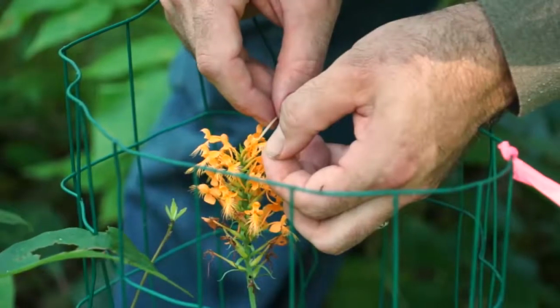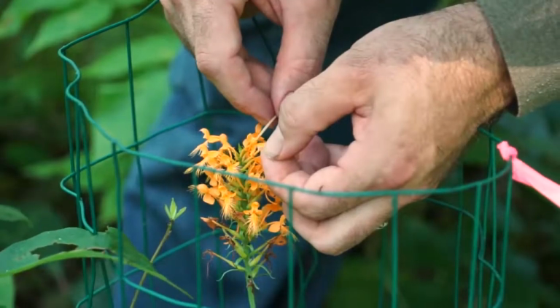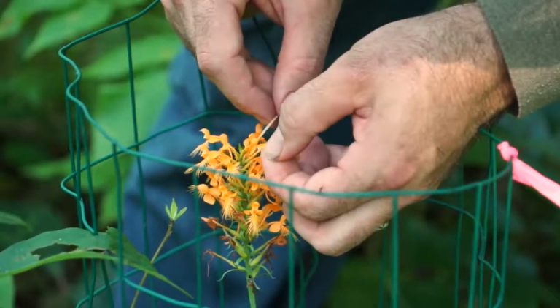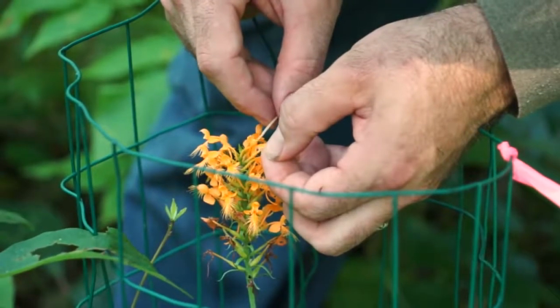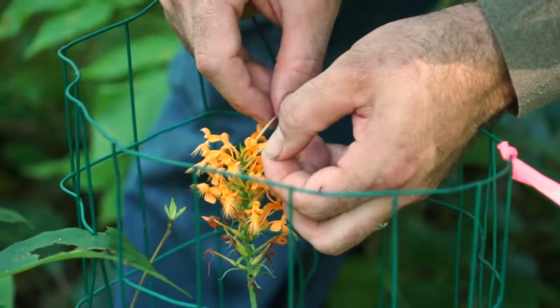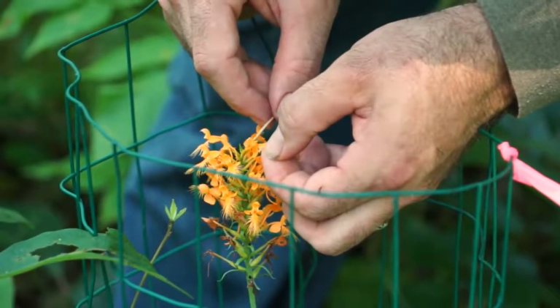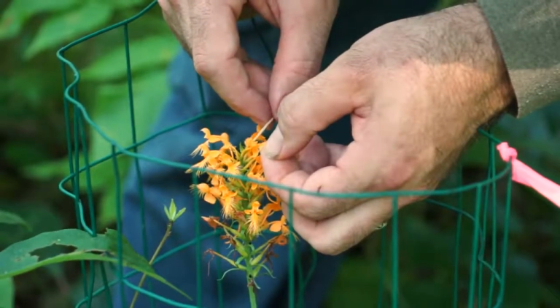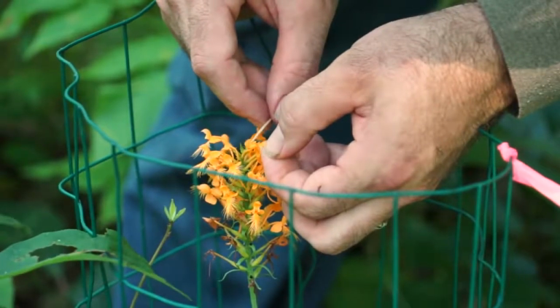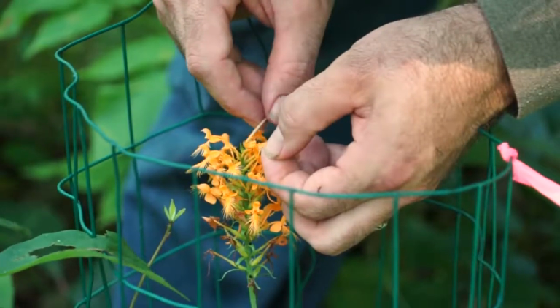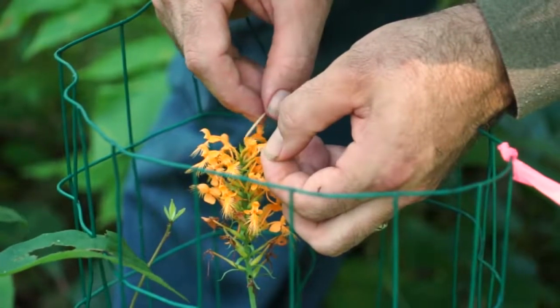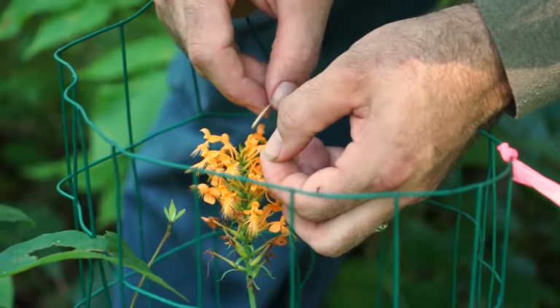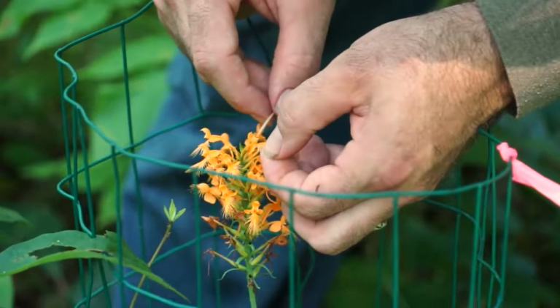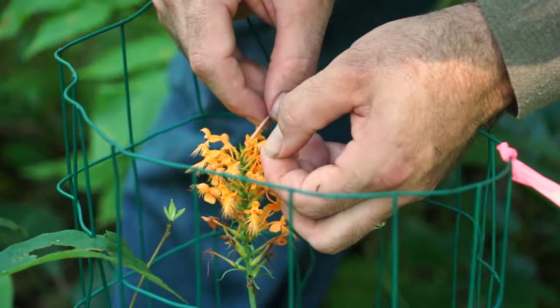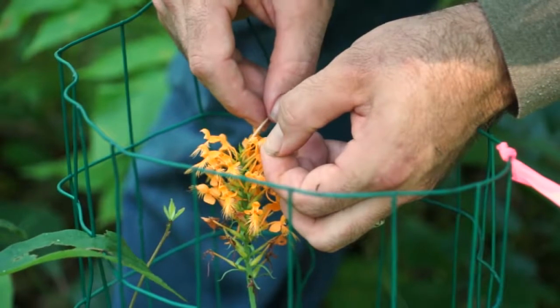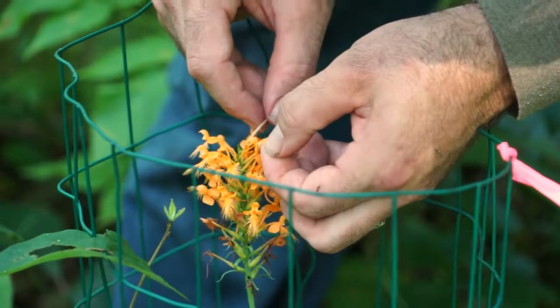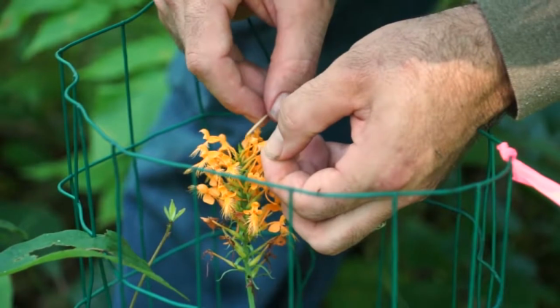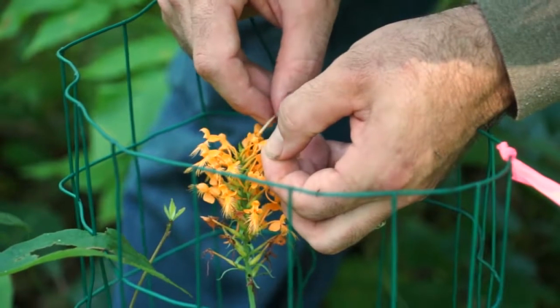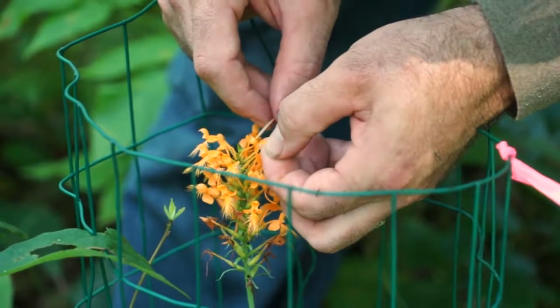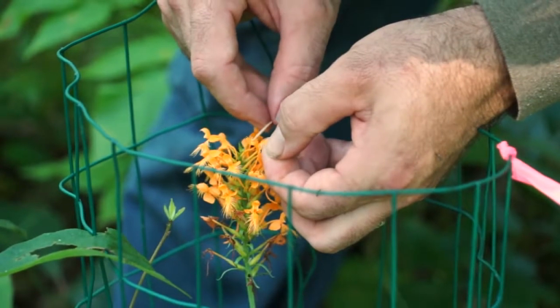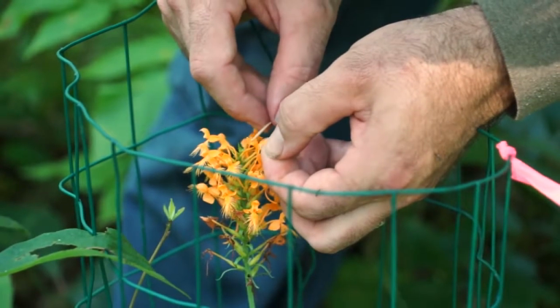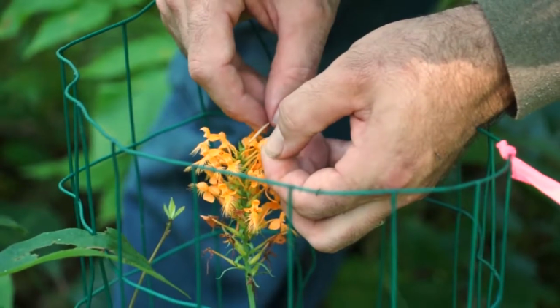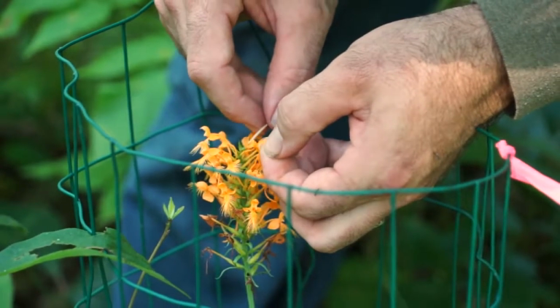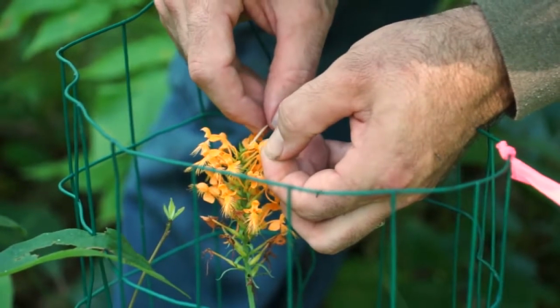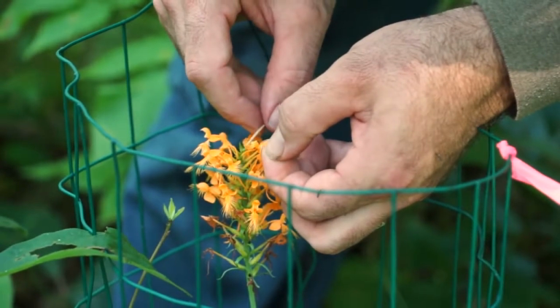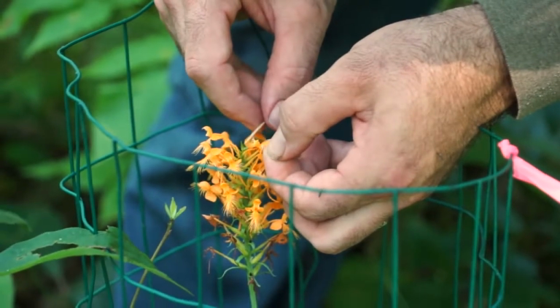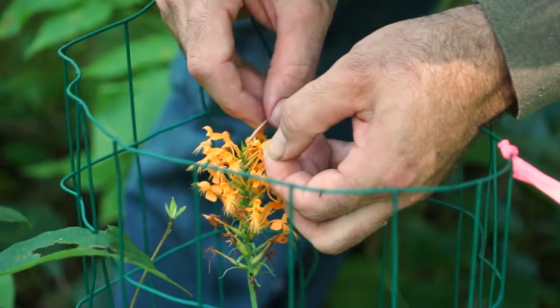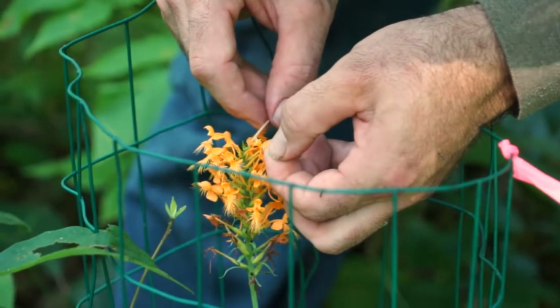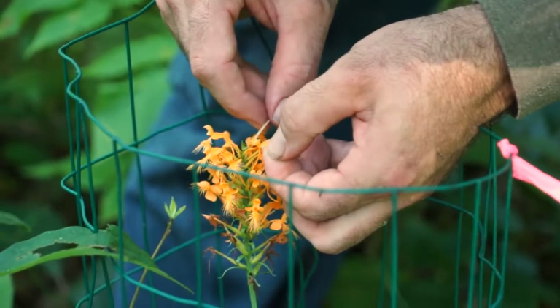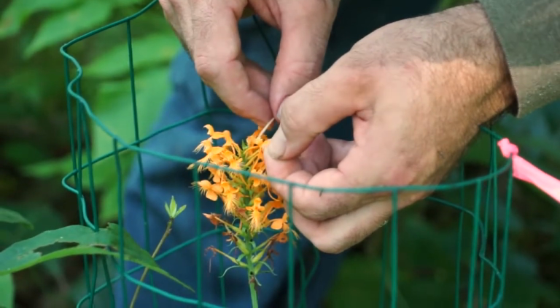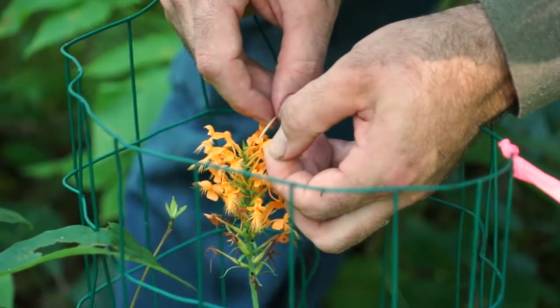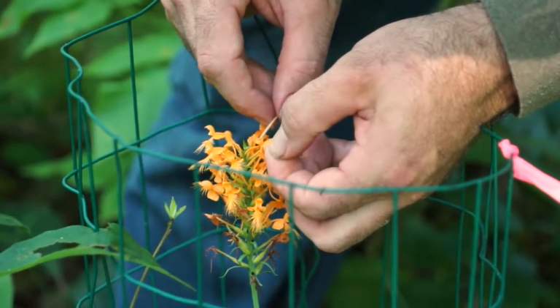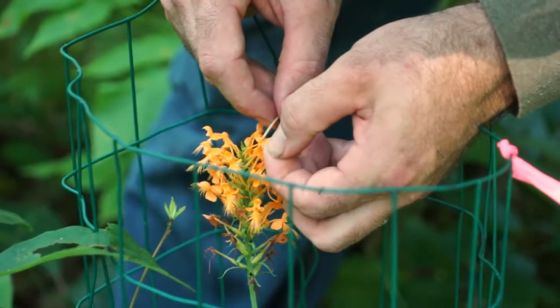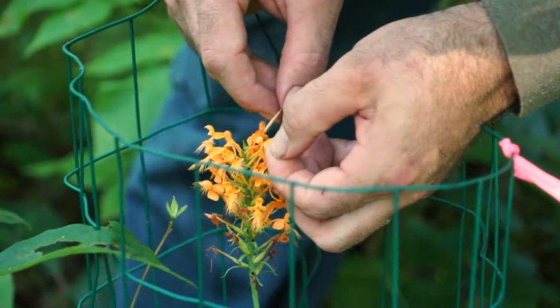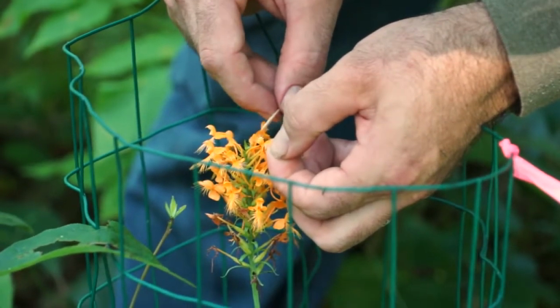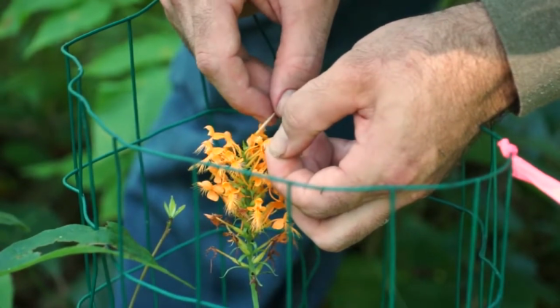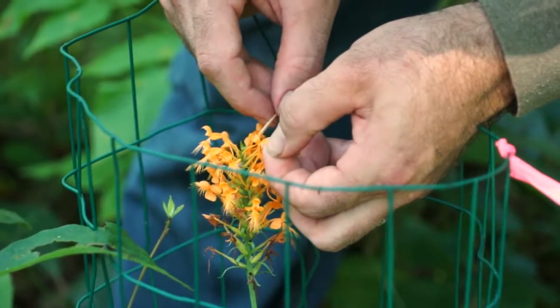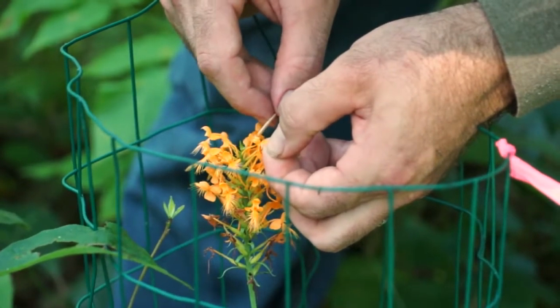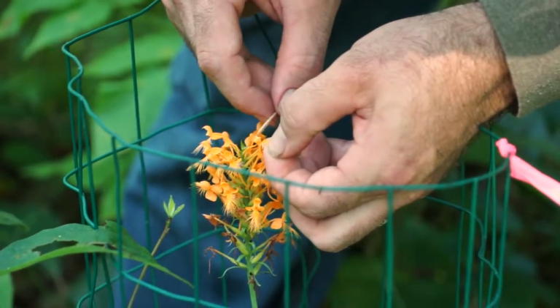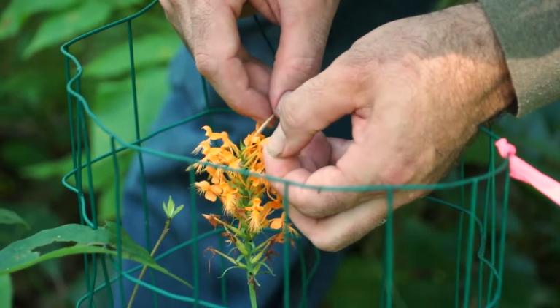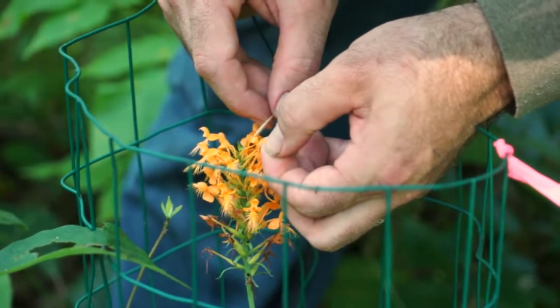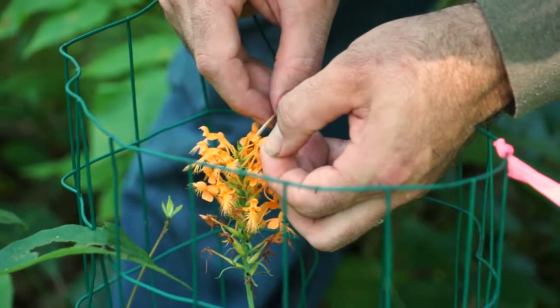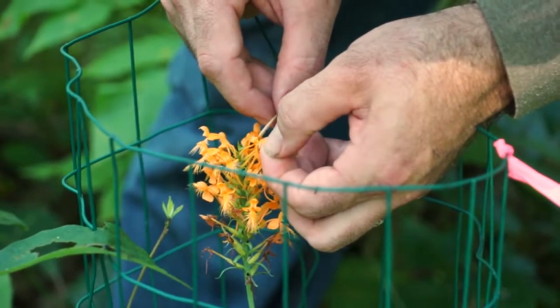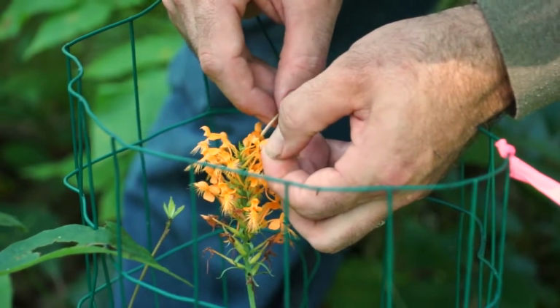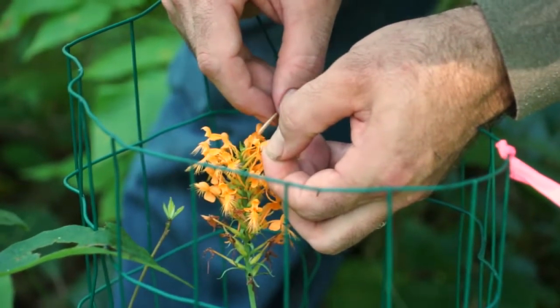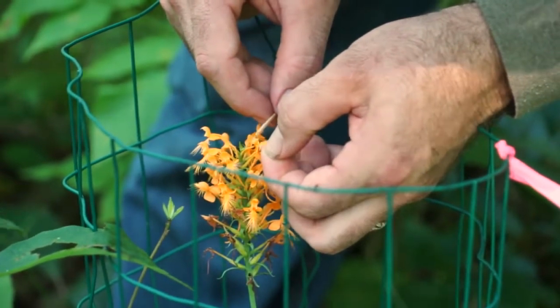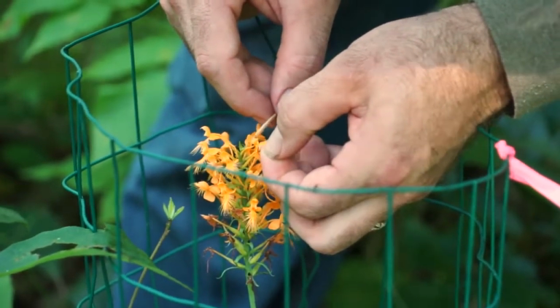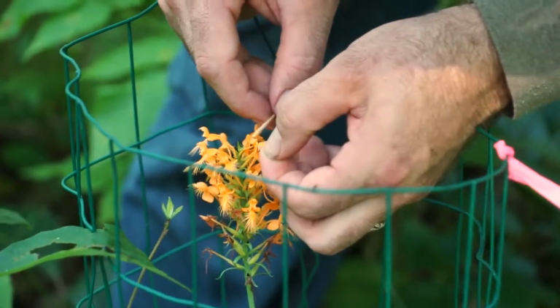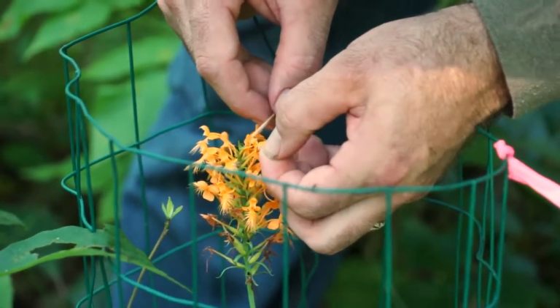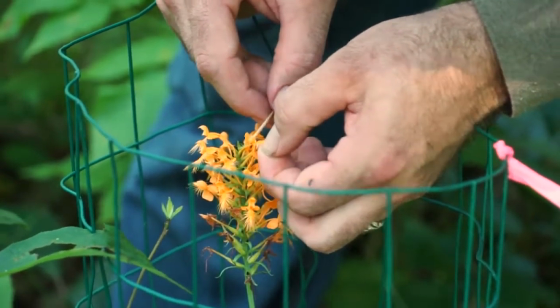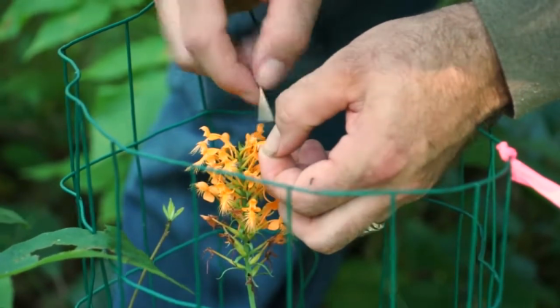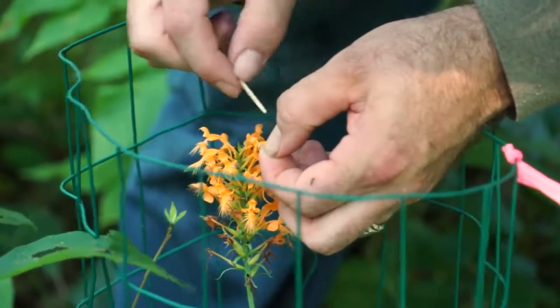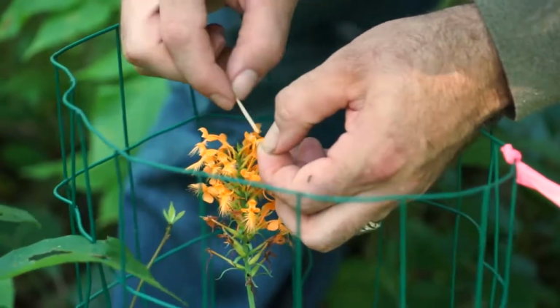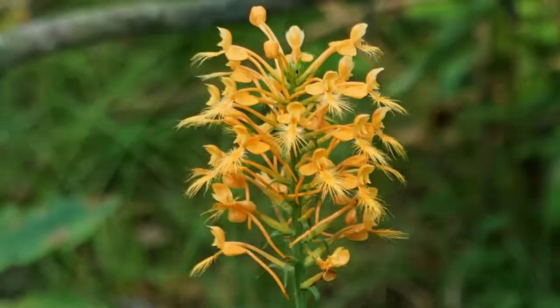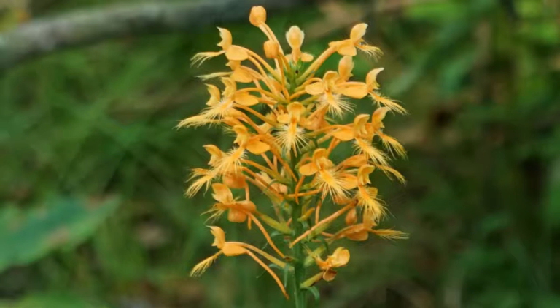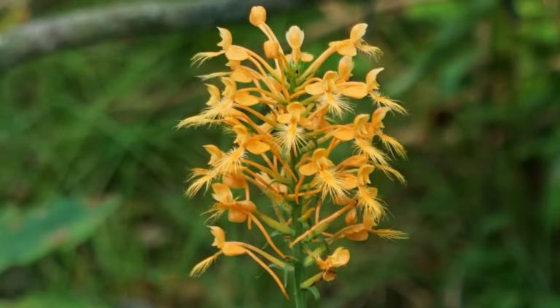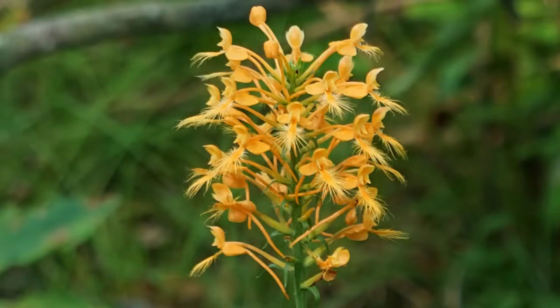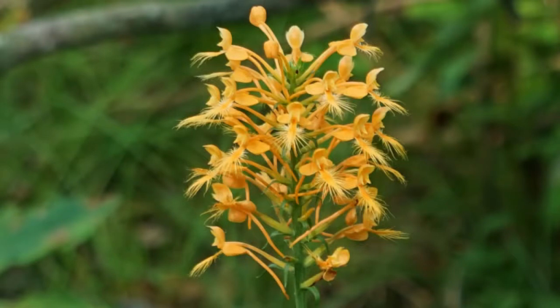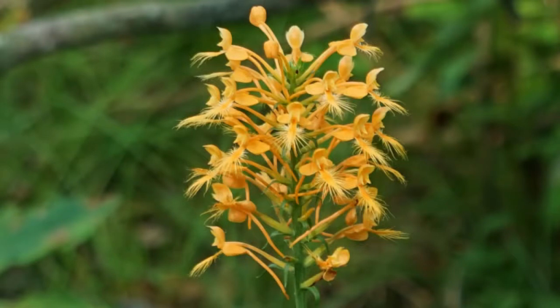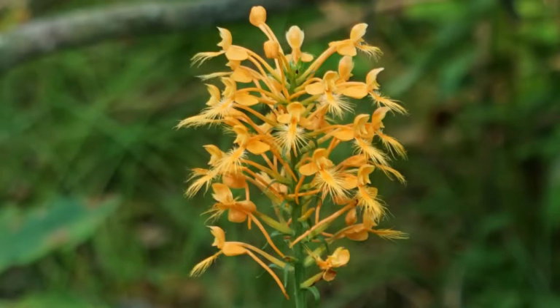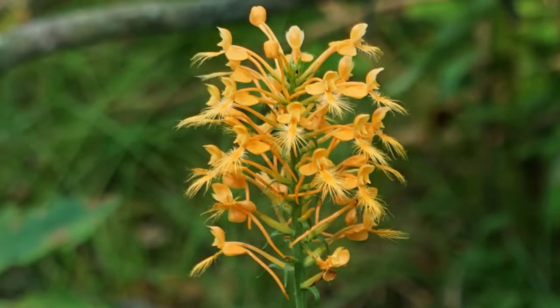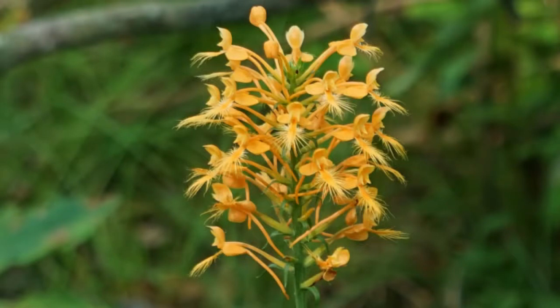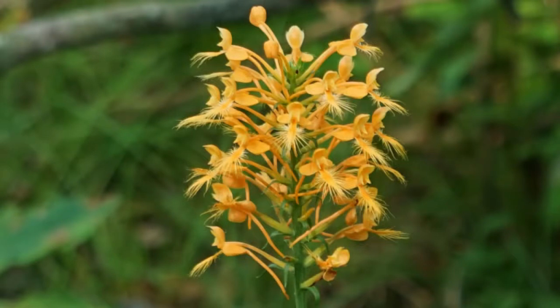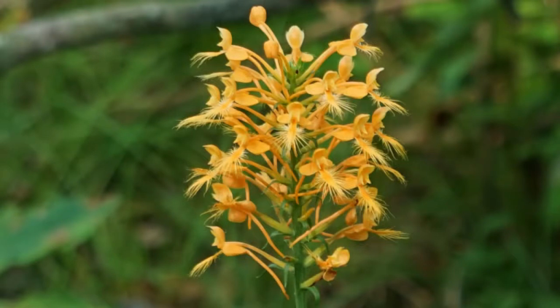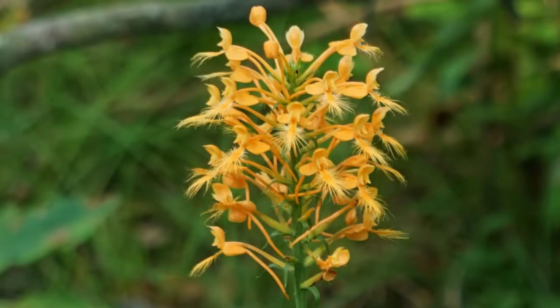A small population like this — the insects and the butterflies do a good job of pollinating — but we want to ensure that these orchids set seed.